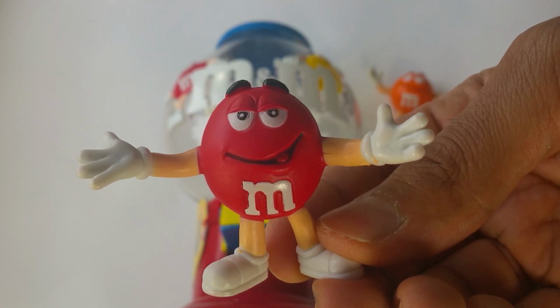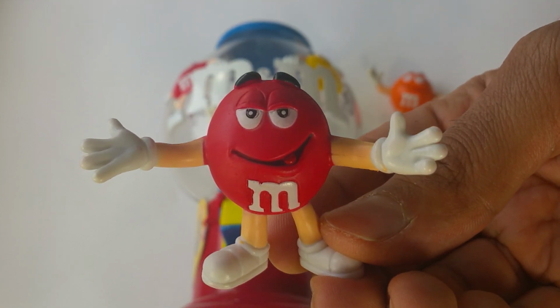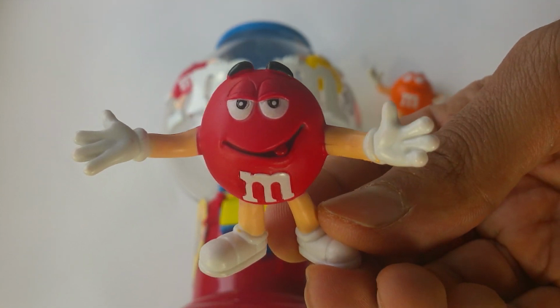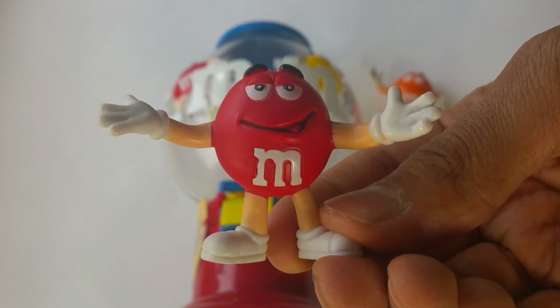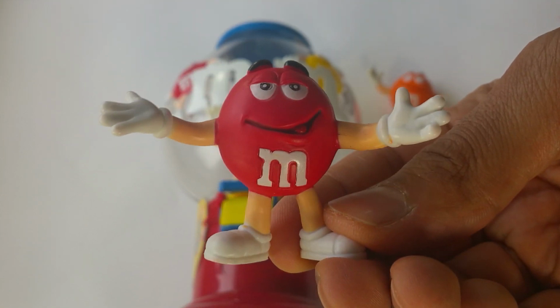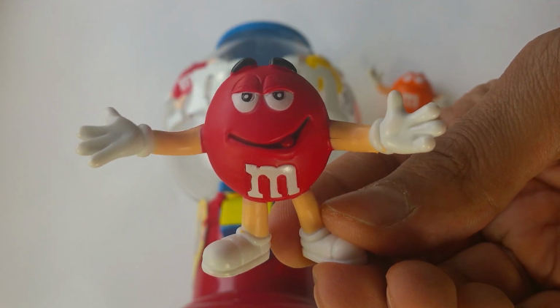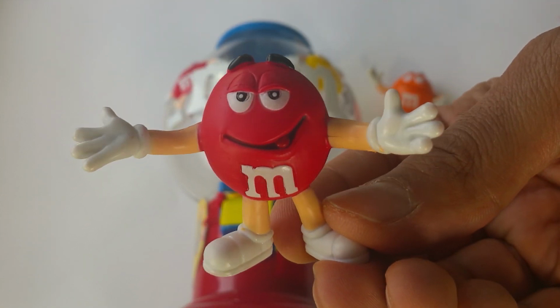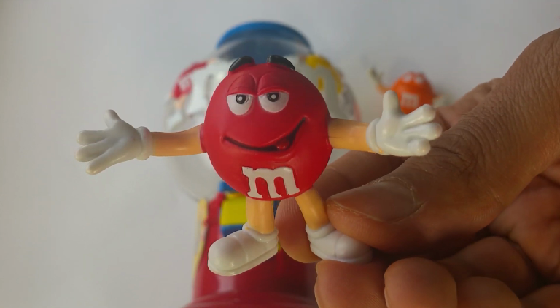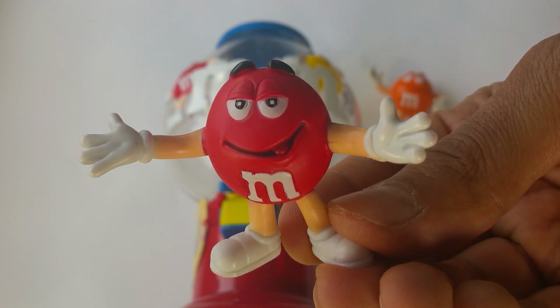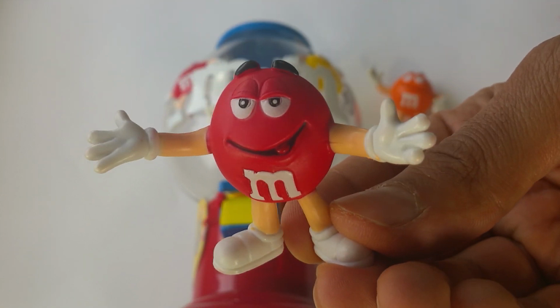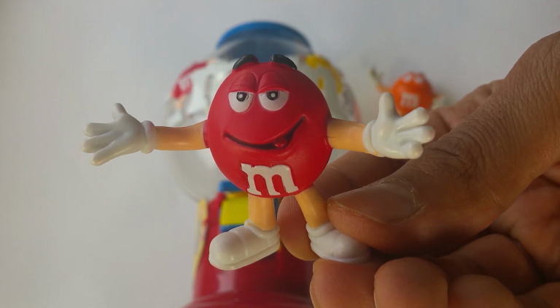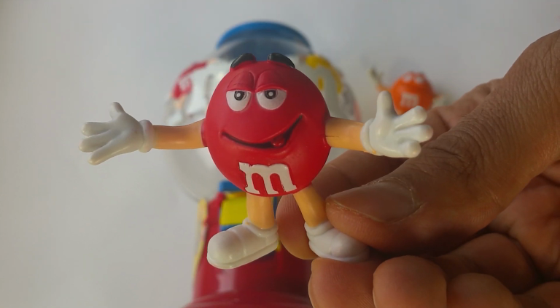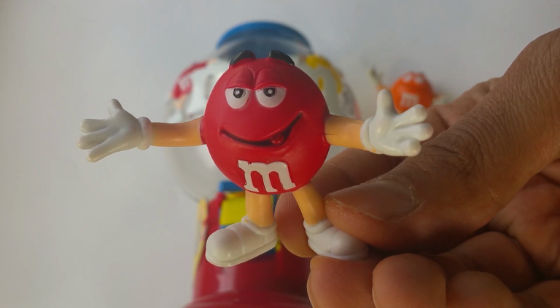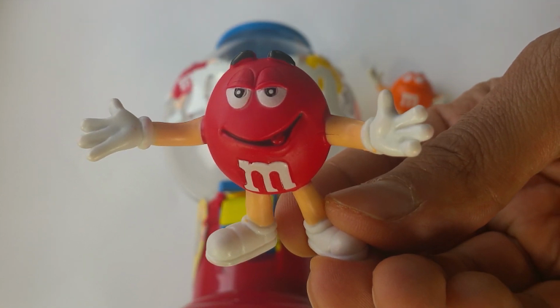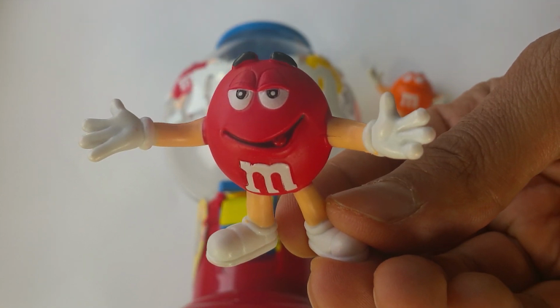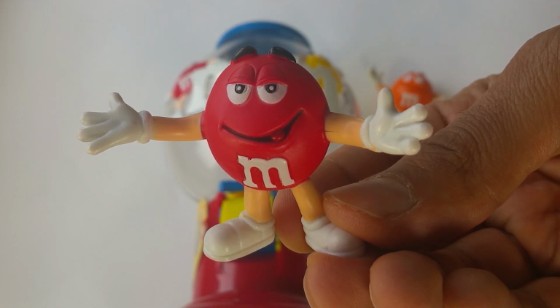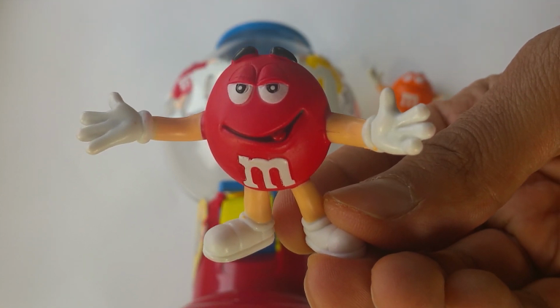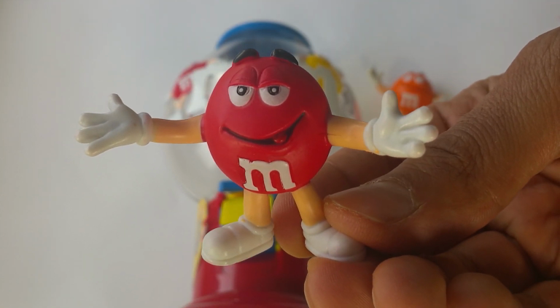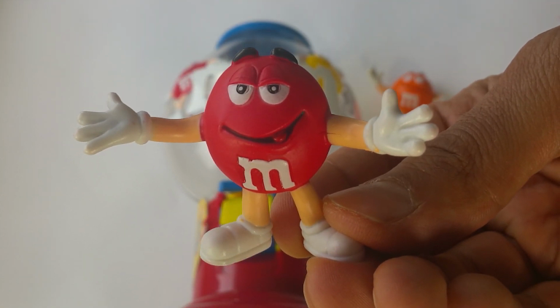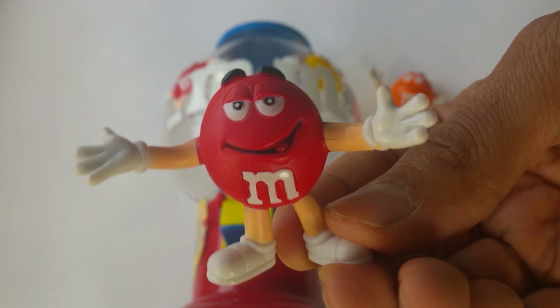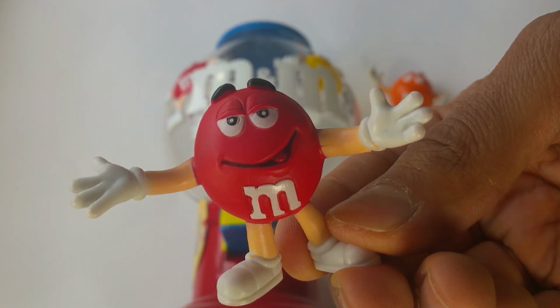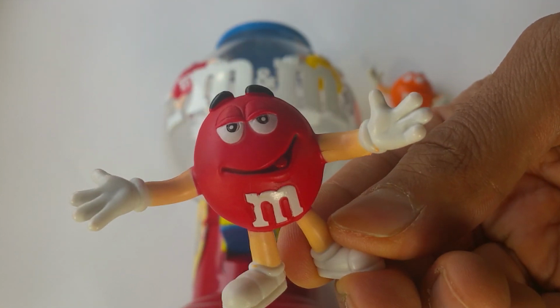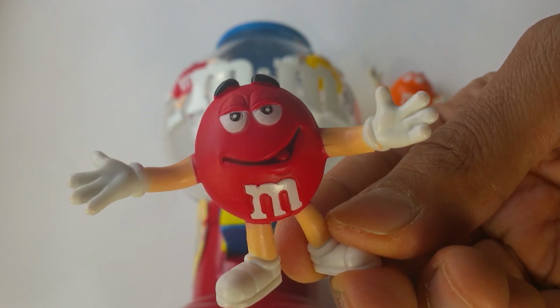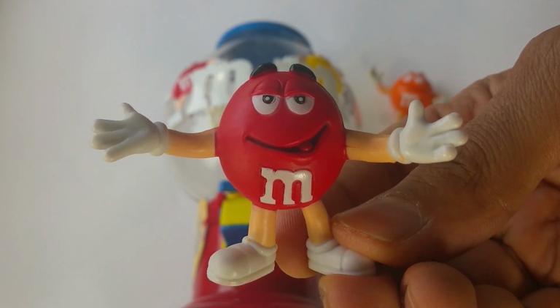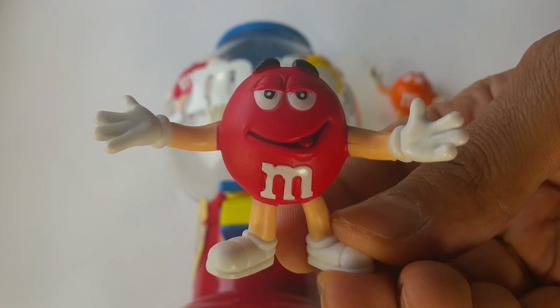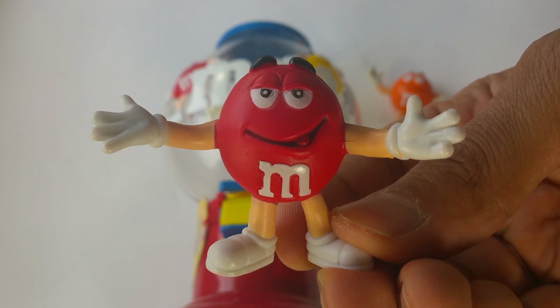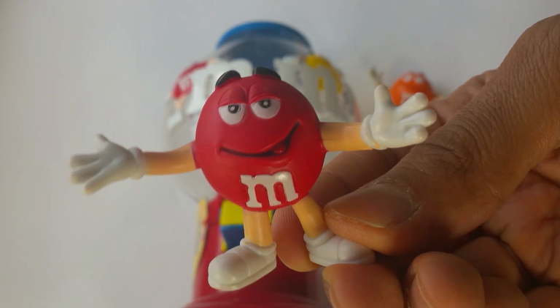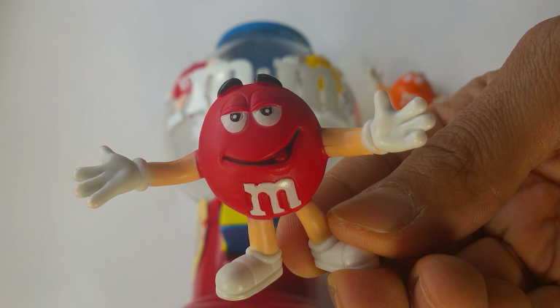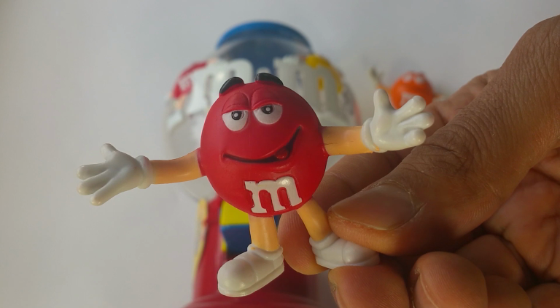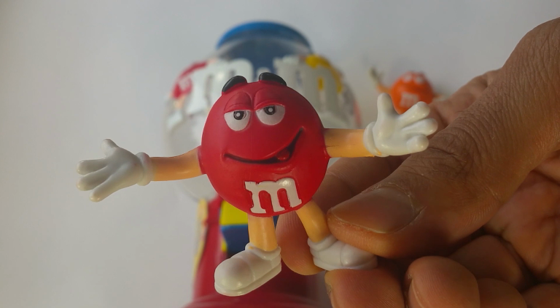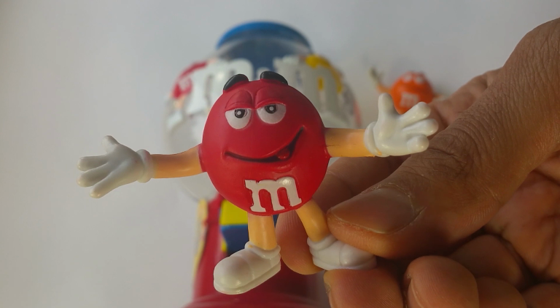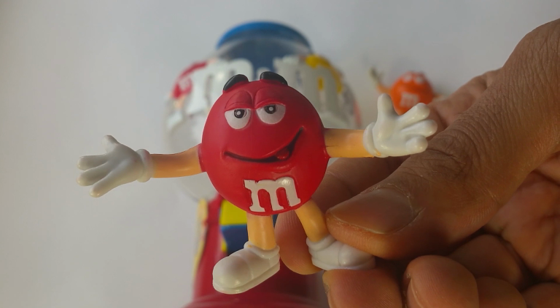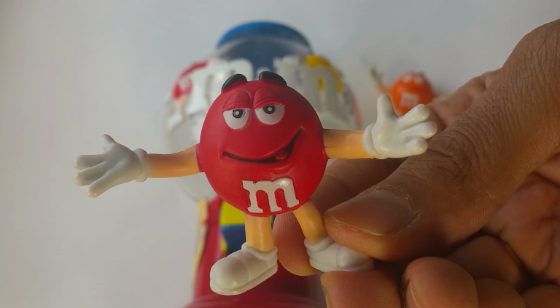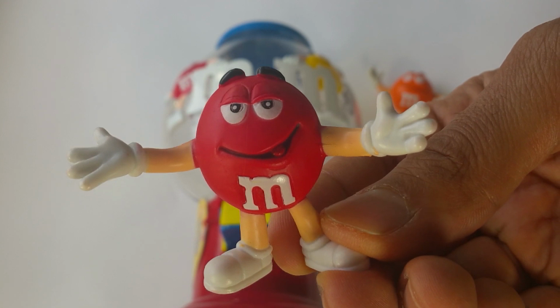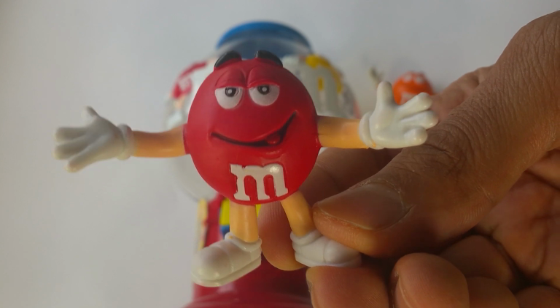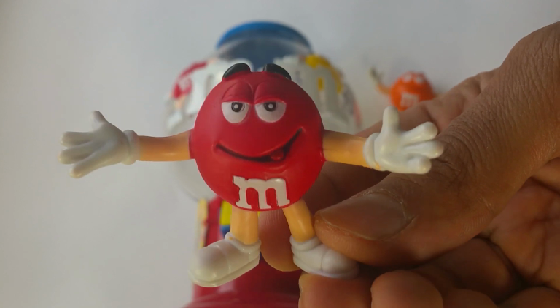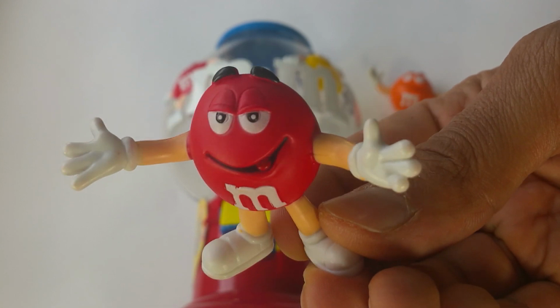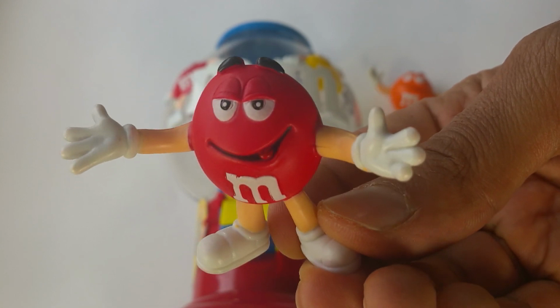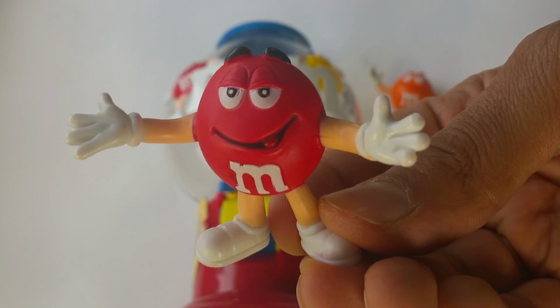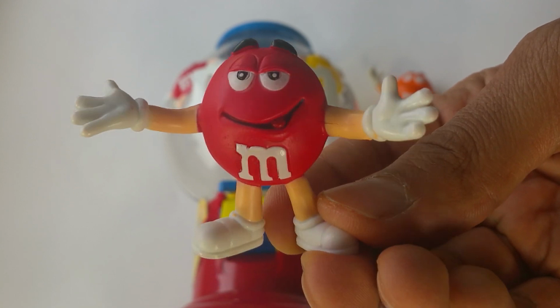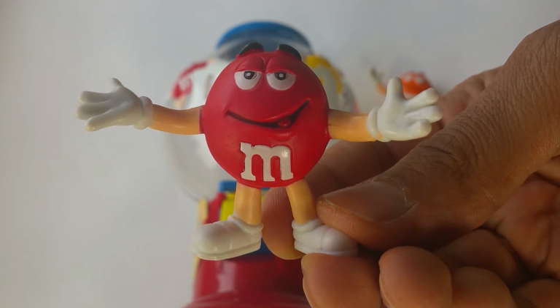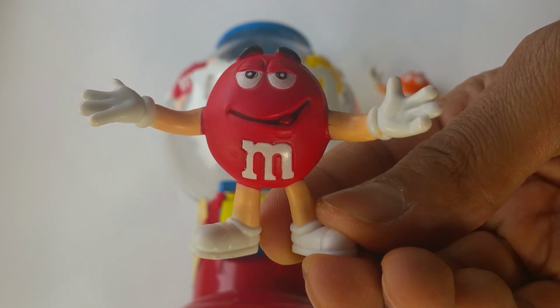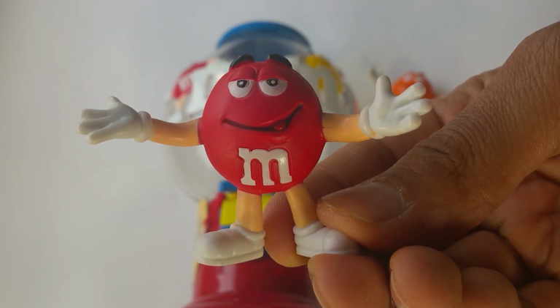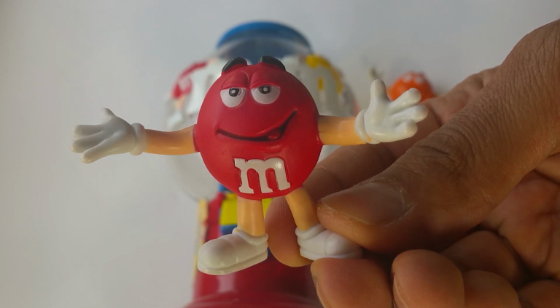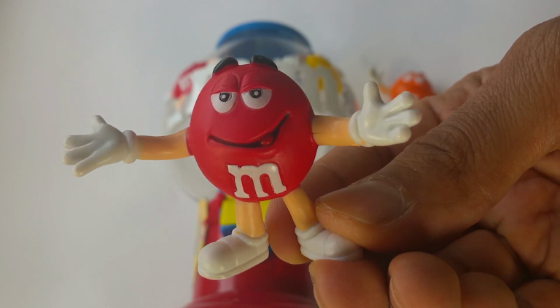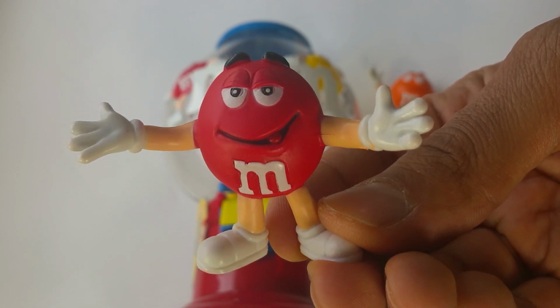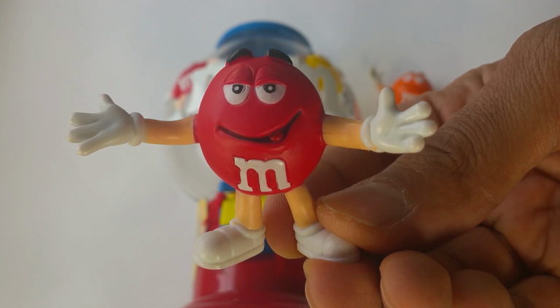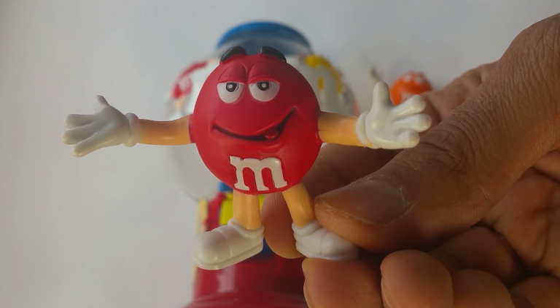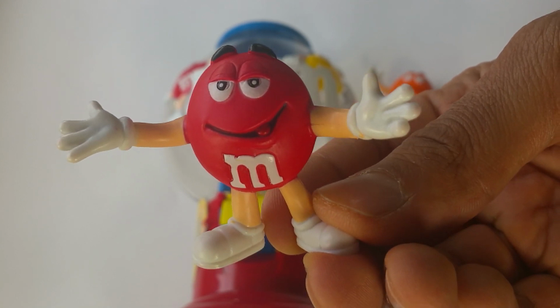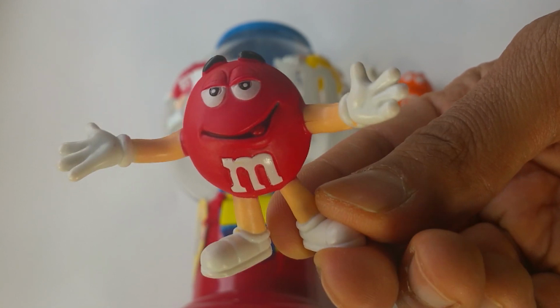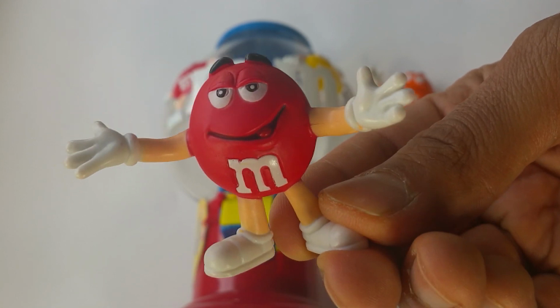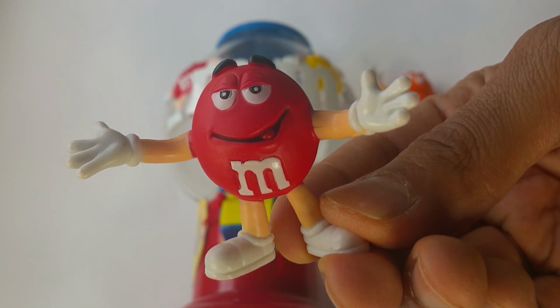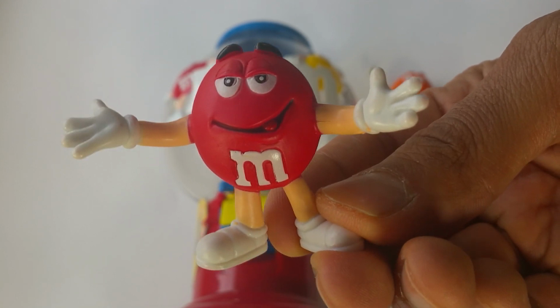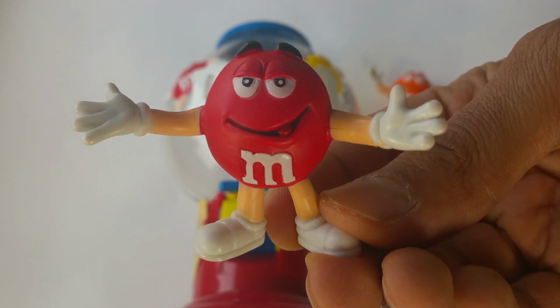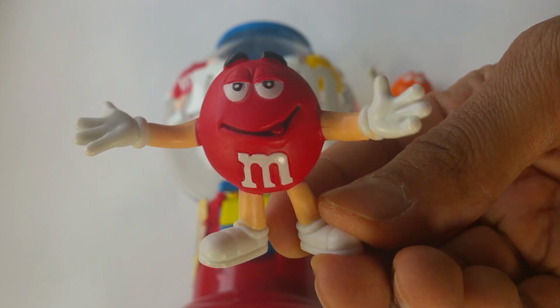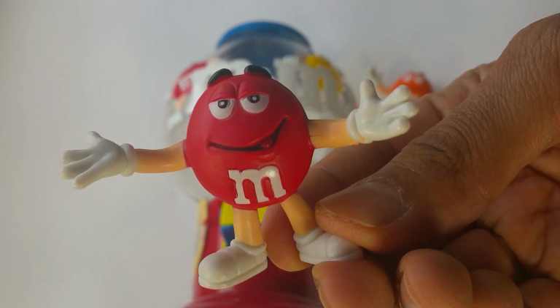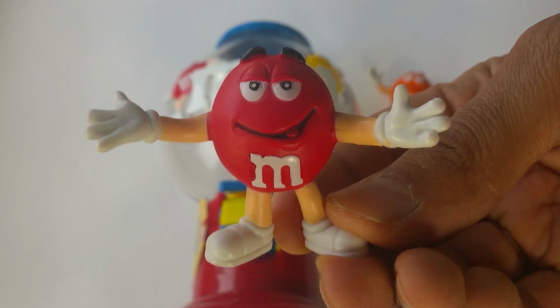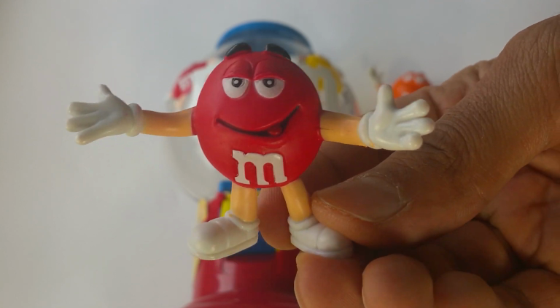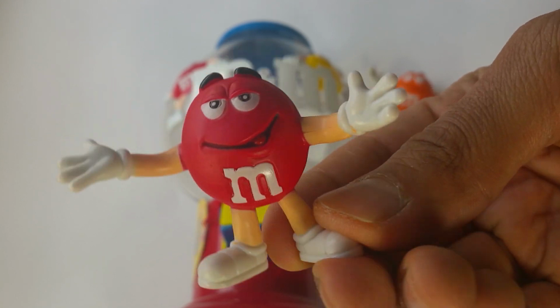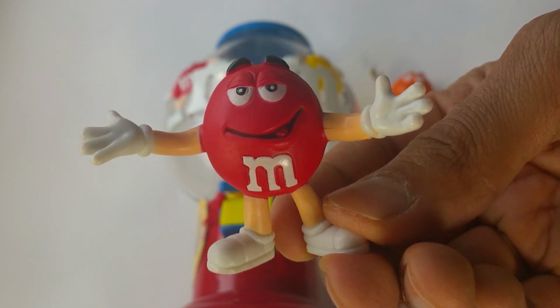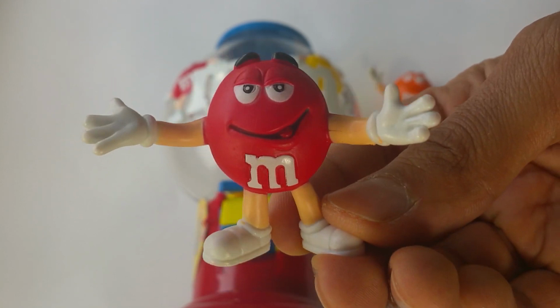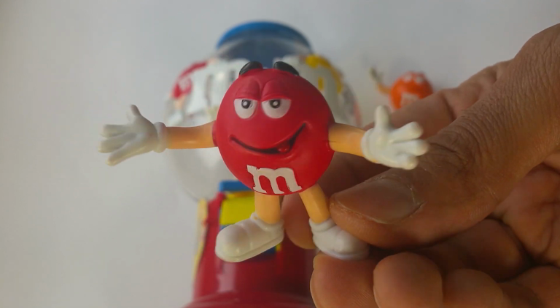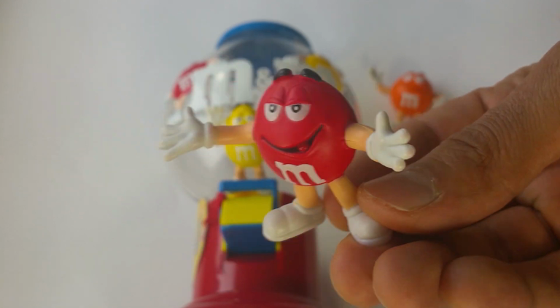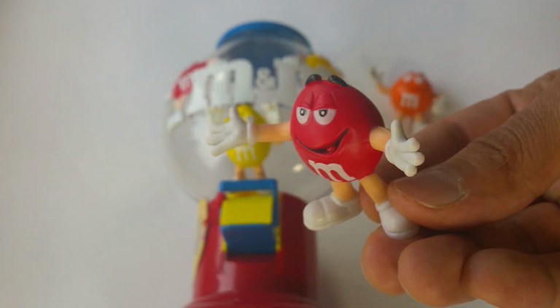Welcome to Candyland. Yum, yum, yum. Today I'm going to show you a huge M&M's dispenser.